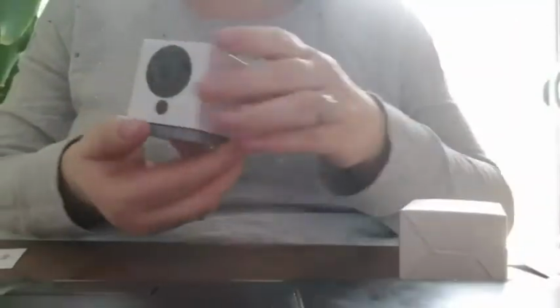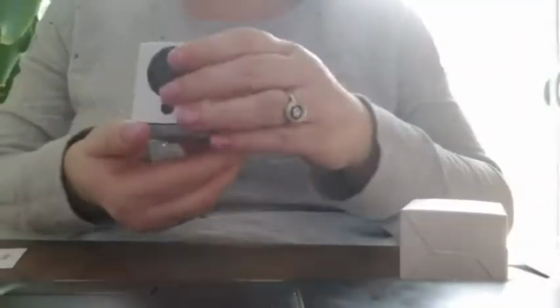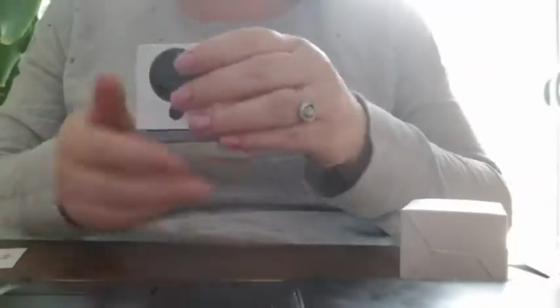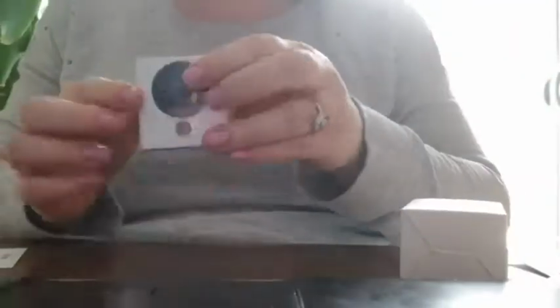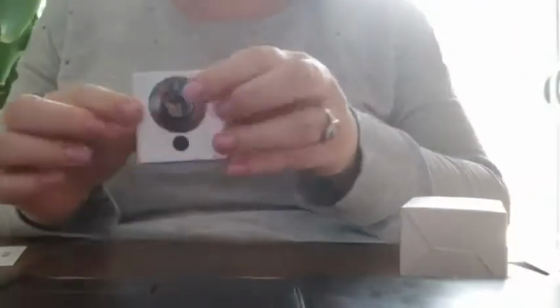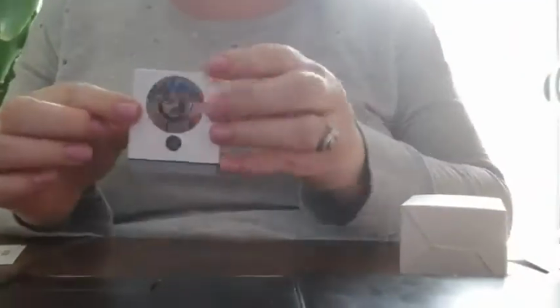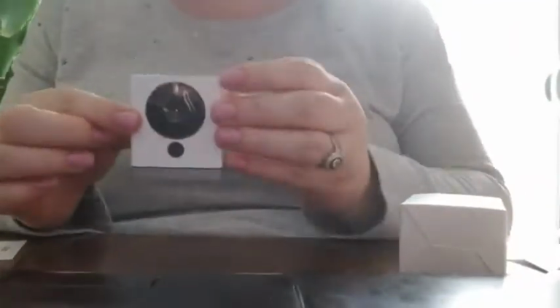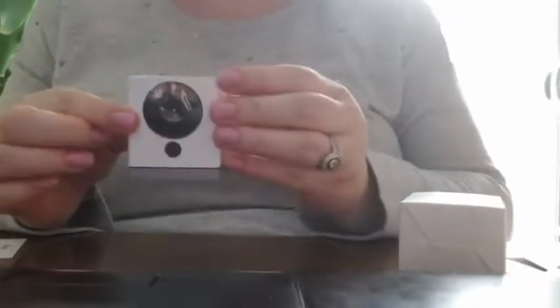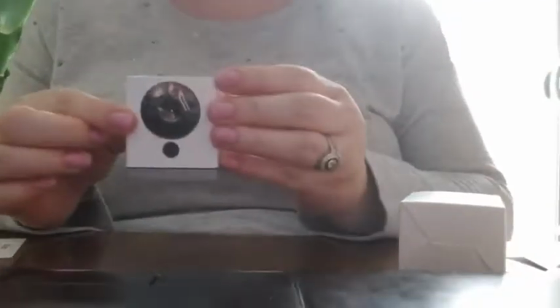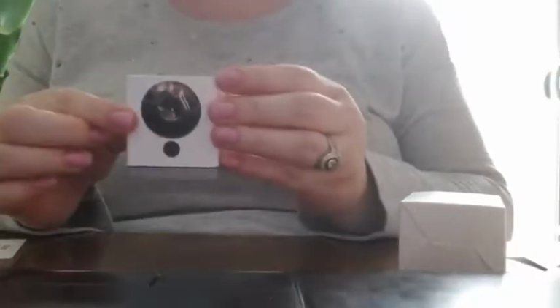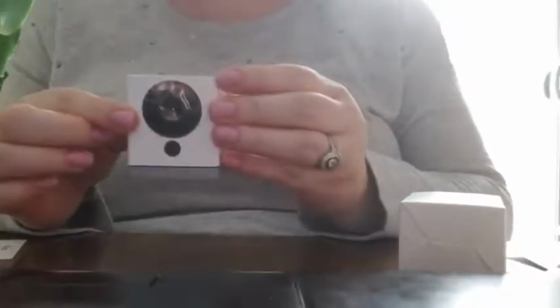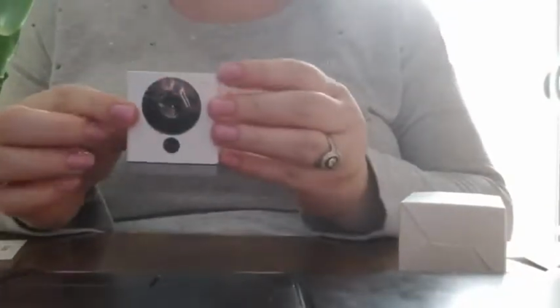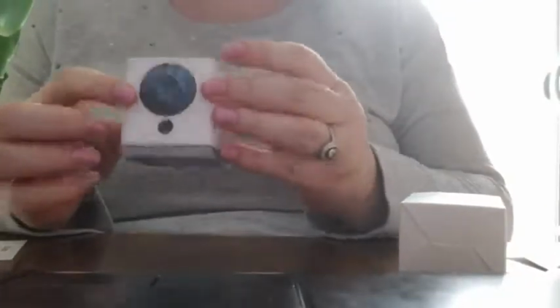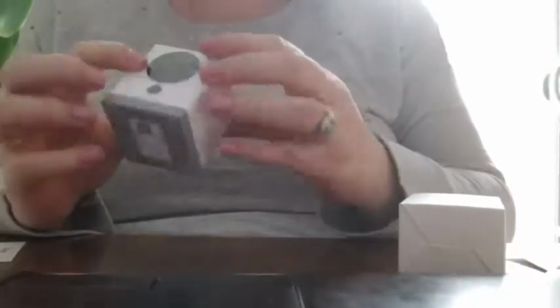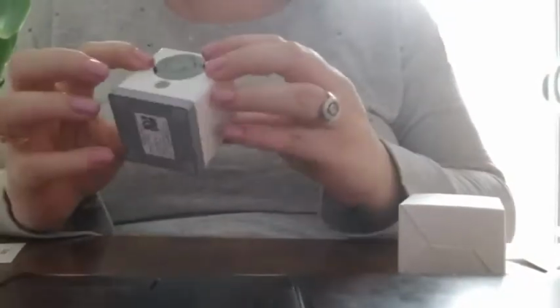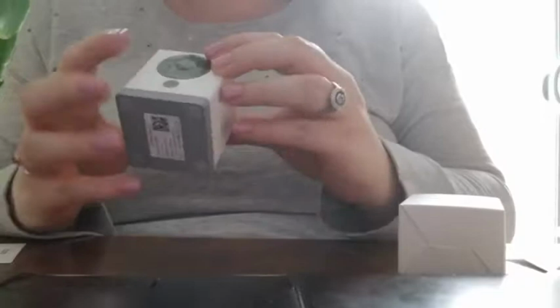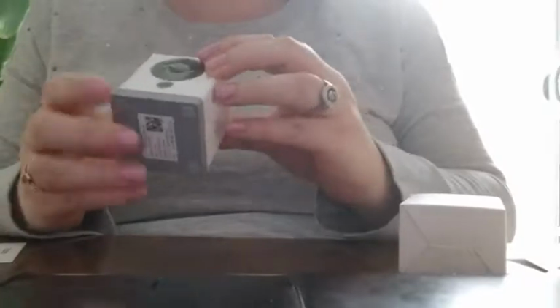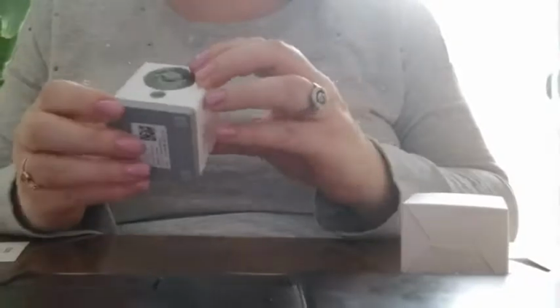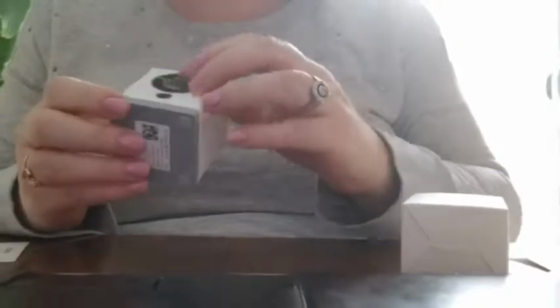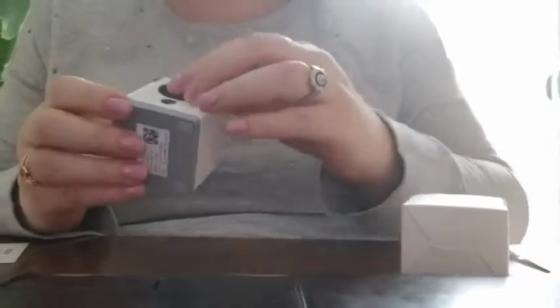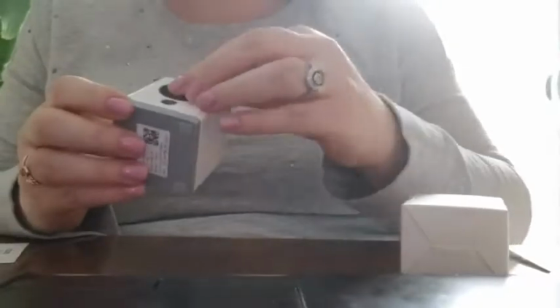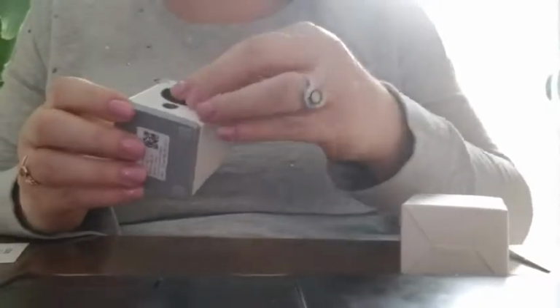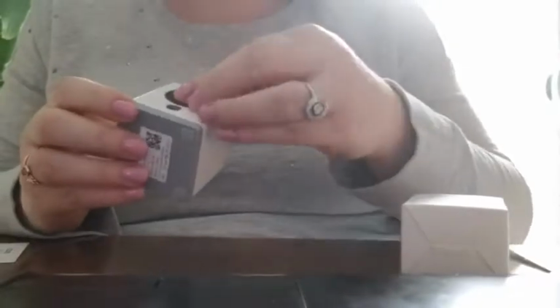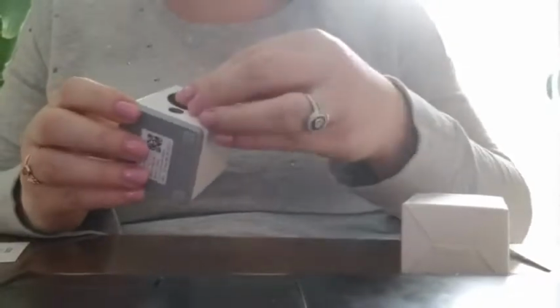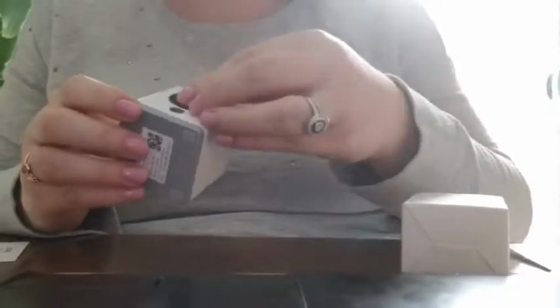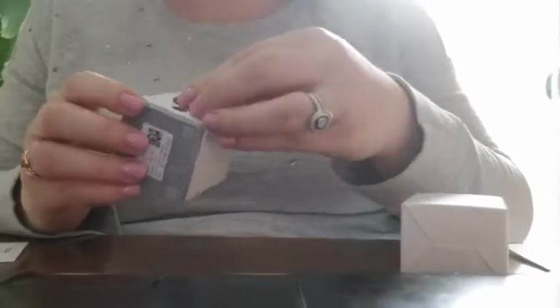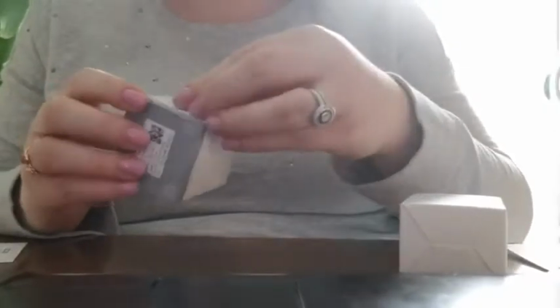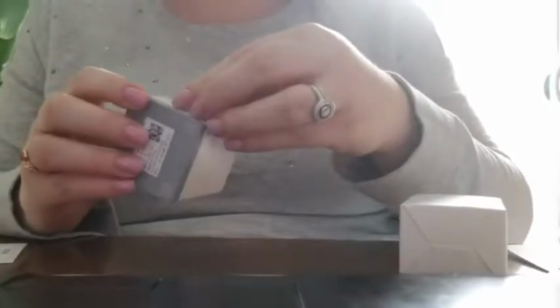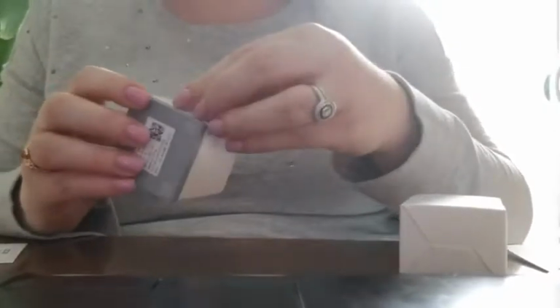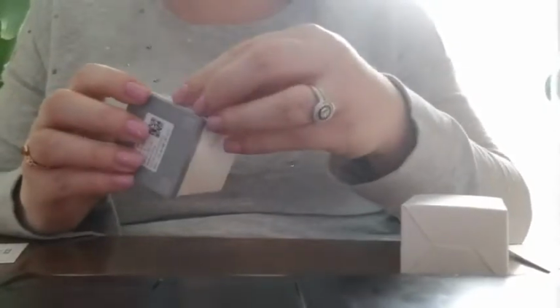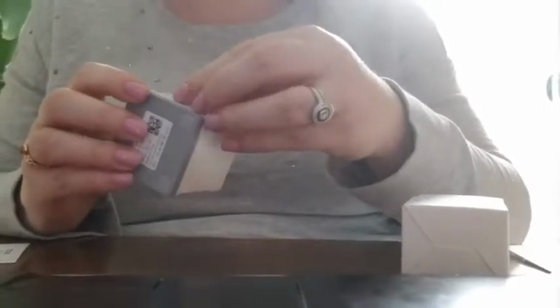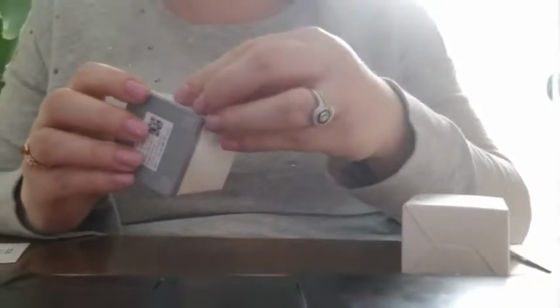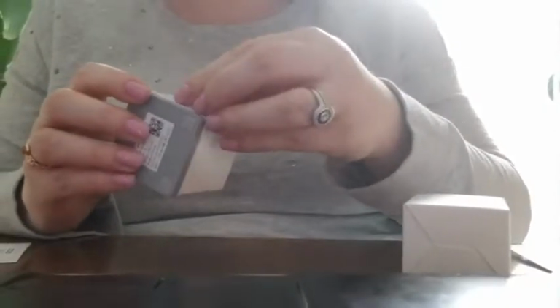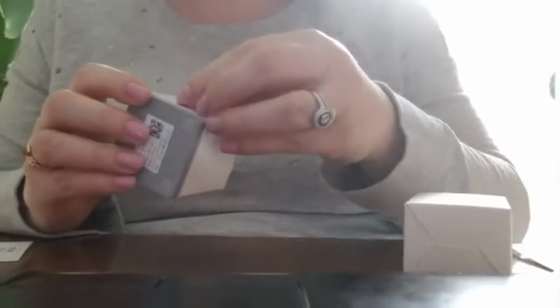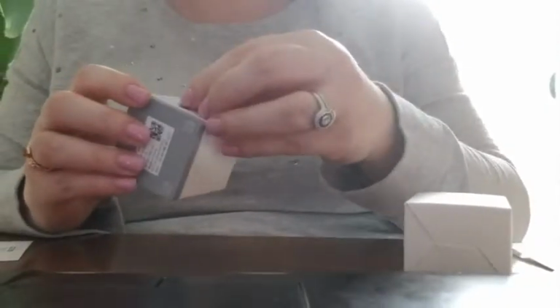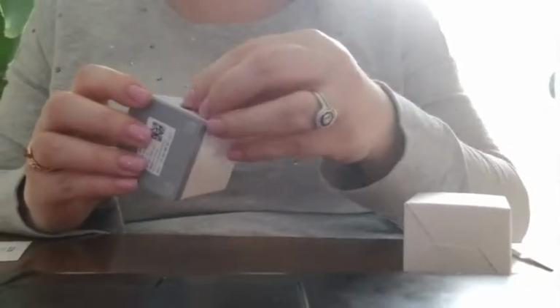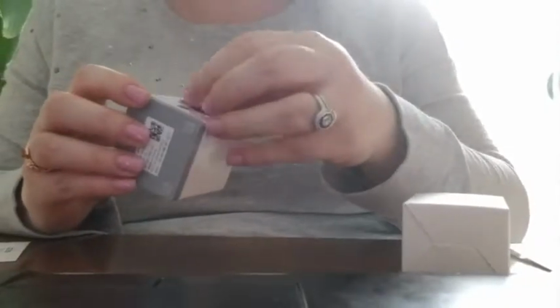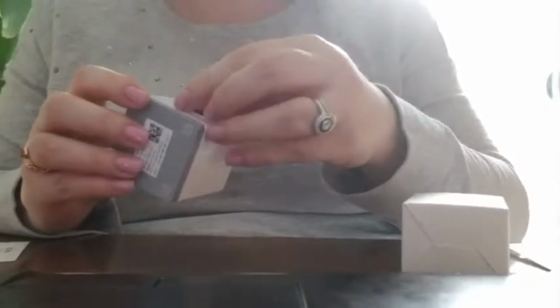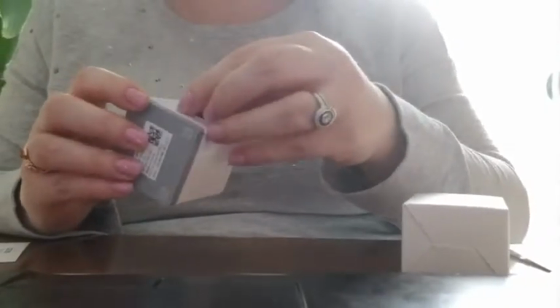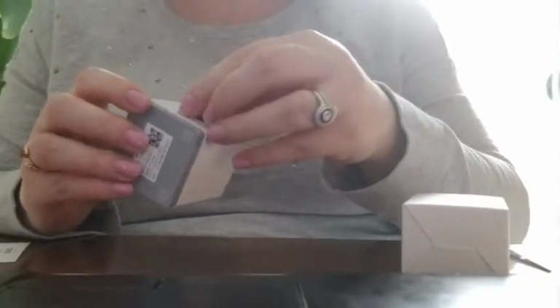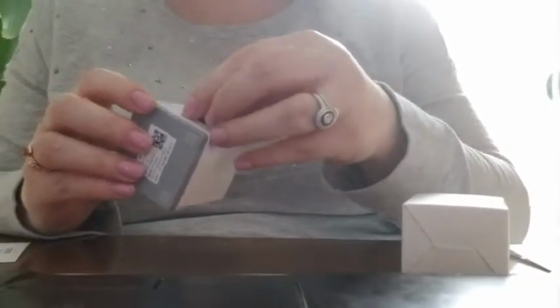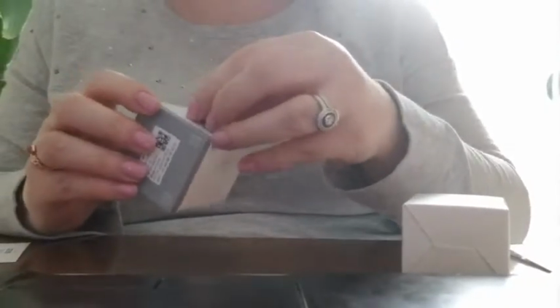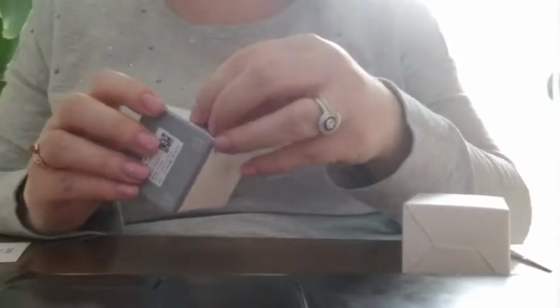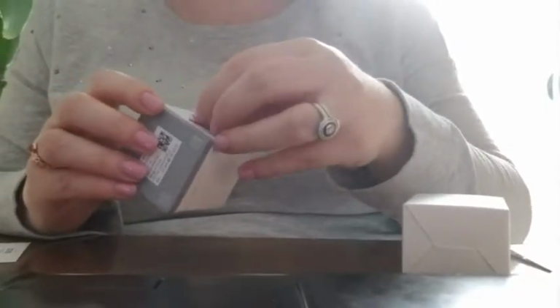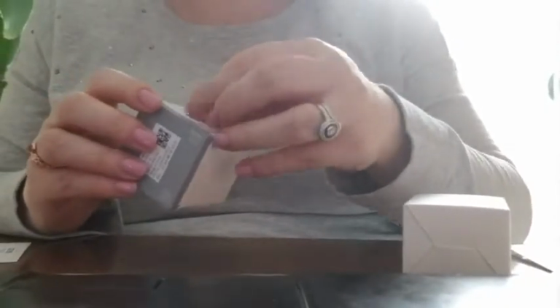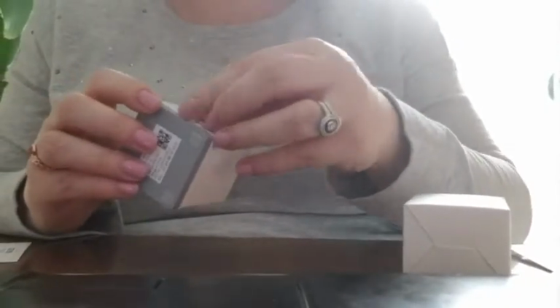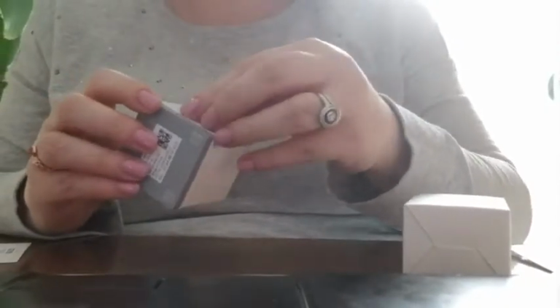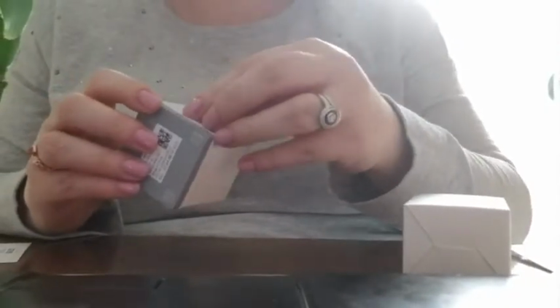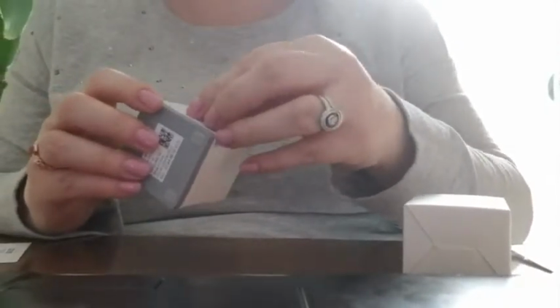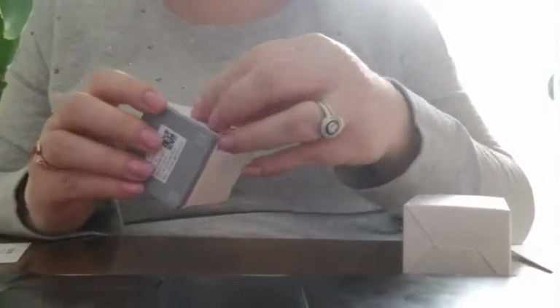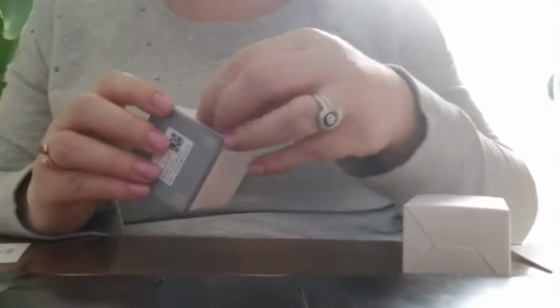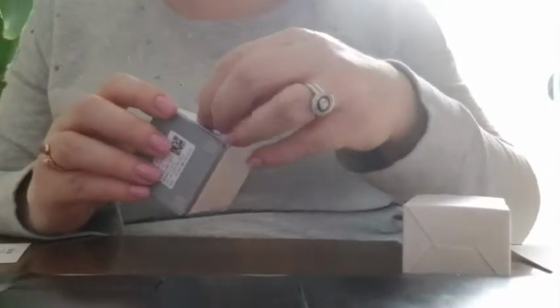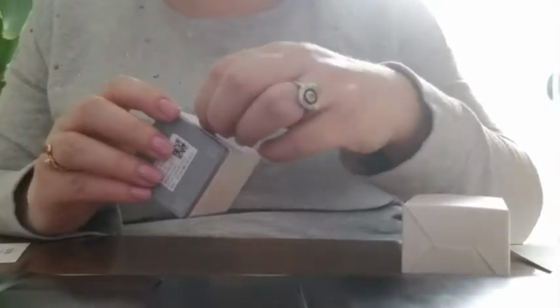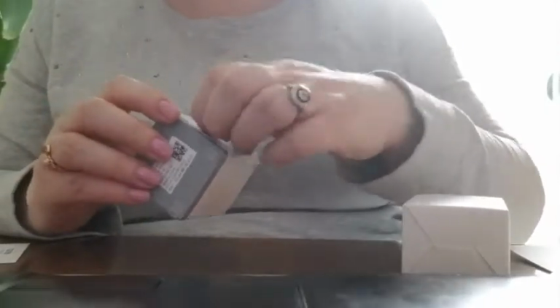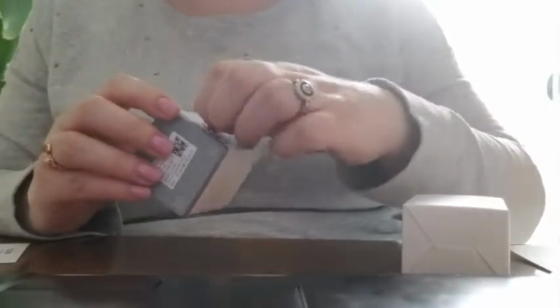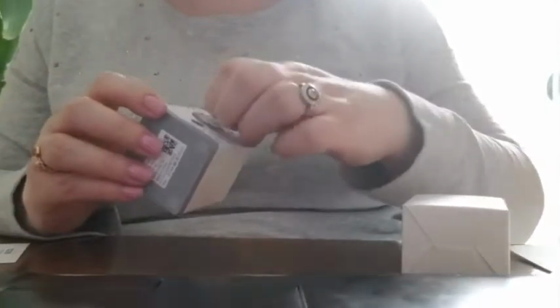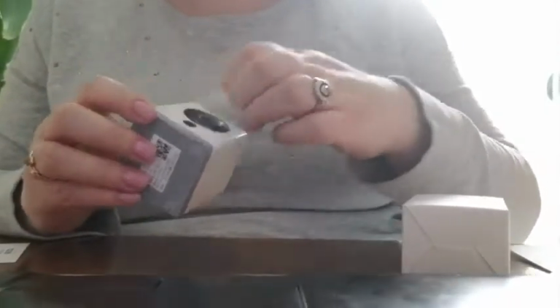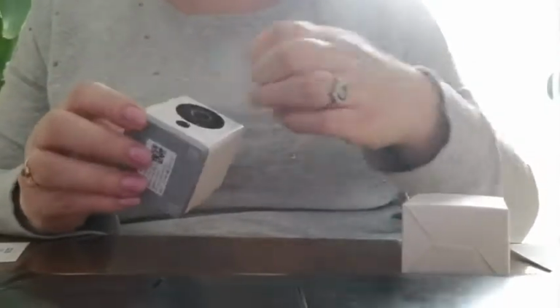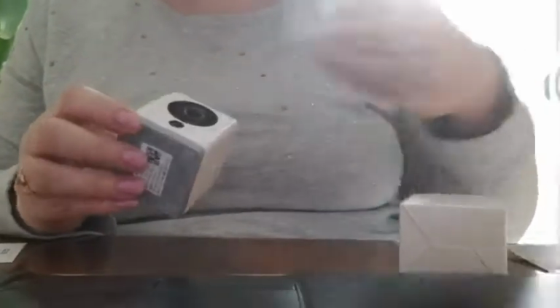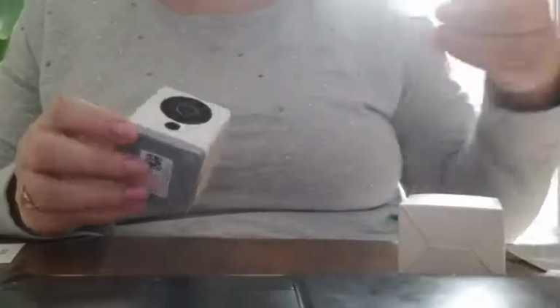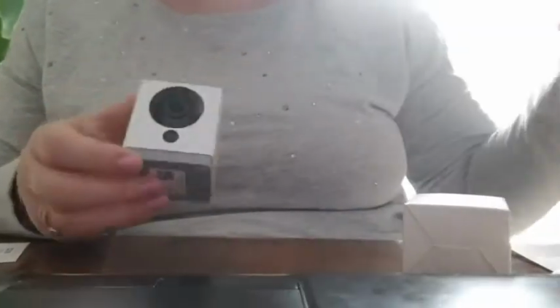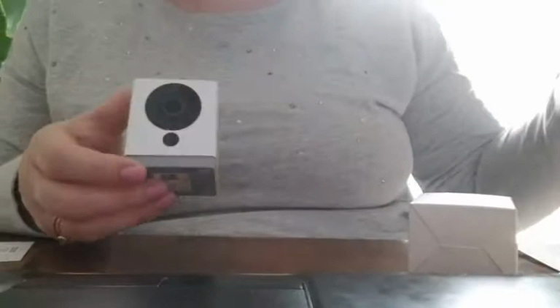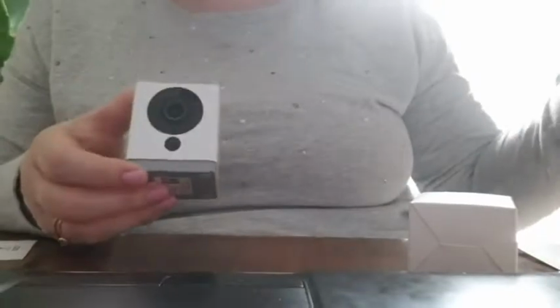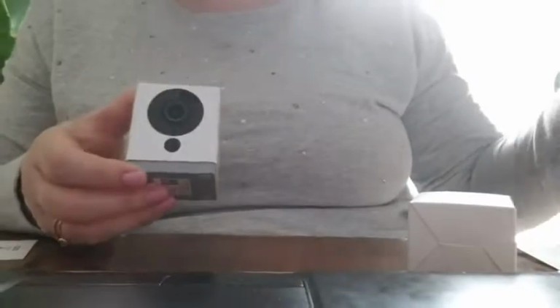And then this is how it comes. You'll want to take off the little protective screen that covers the camera.